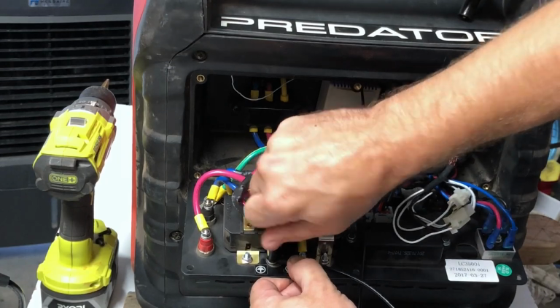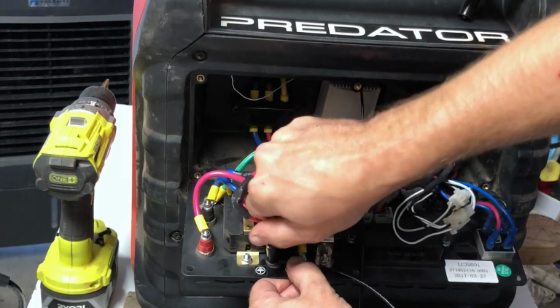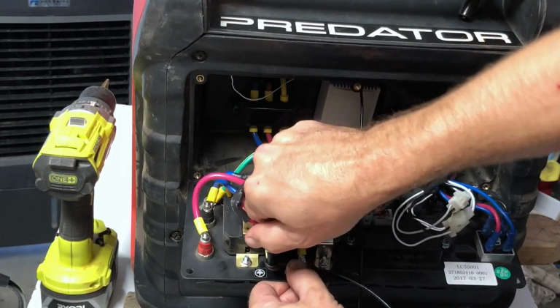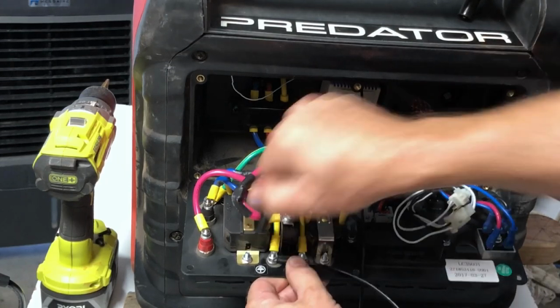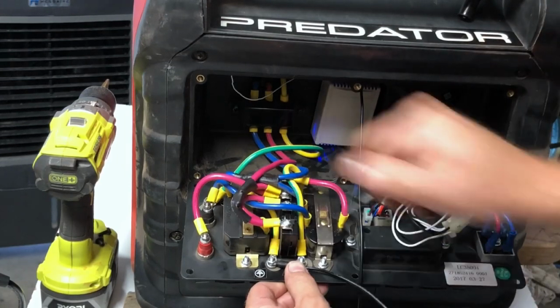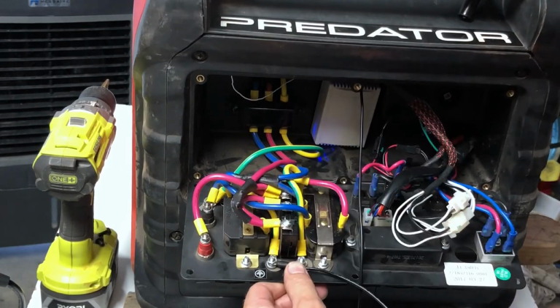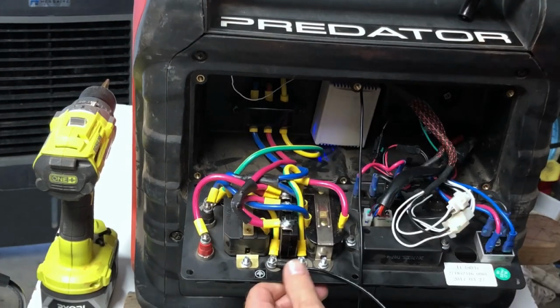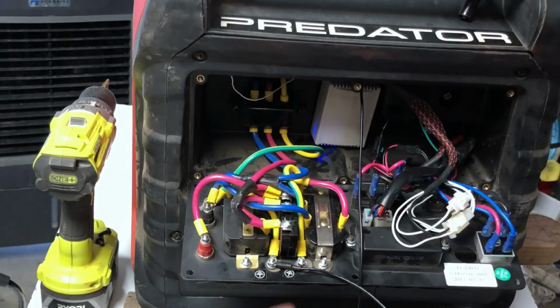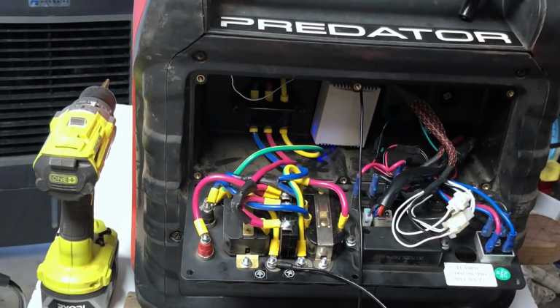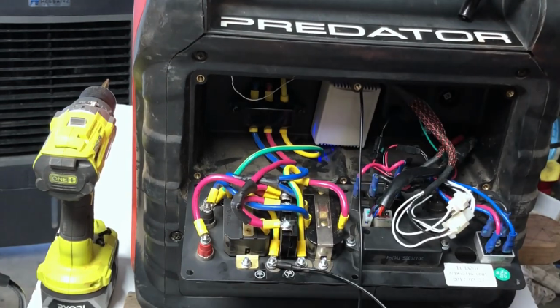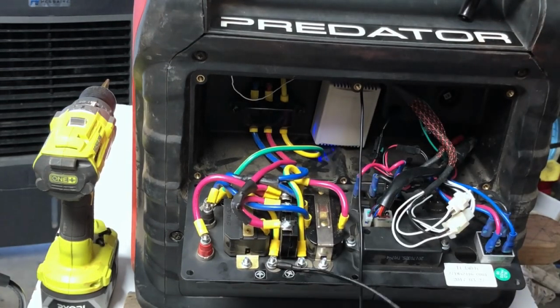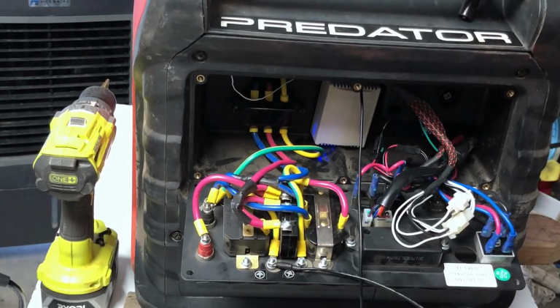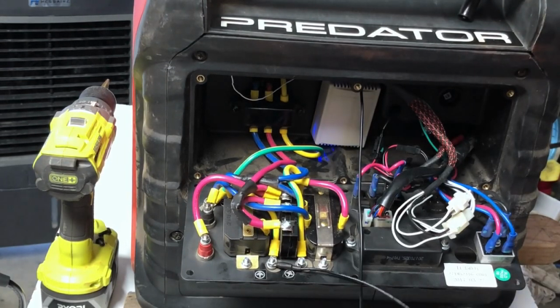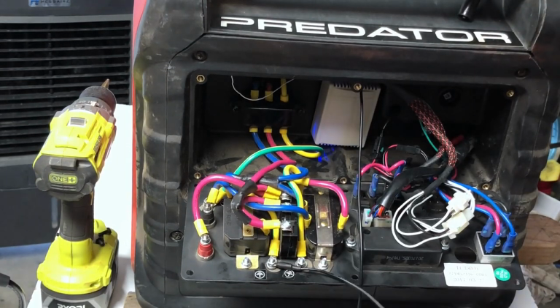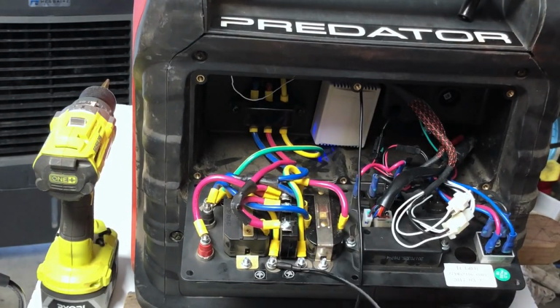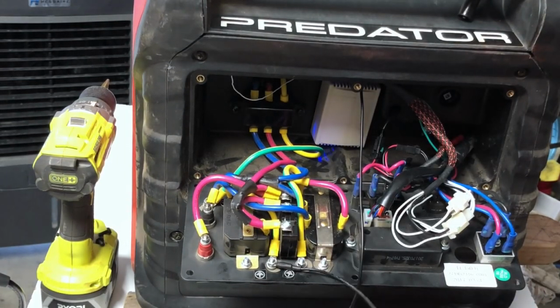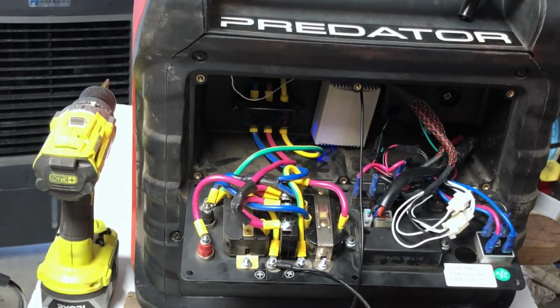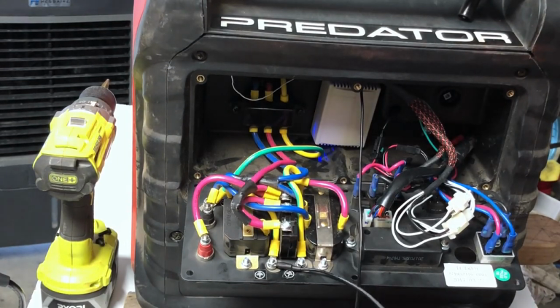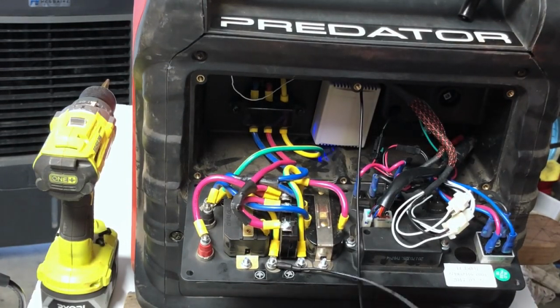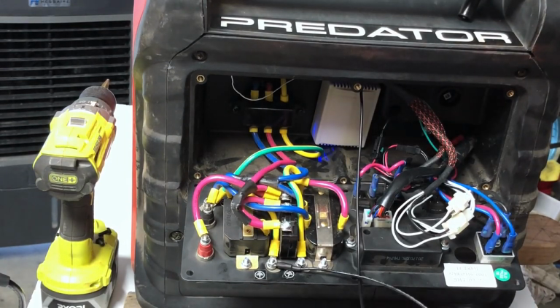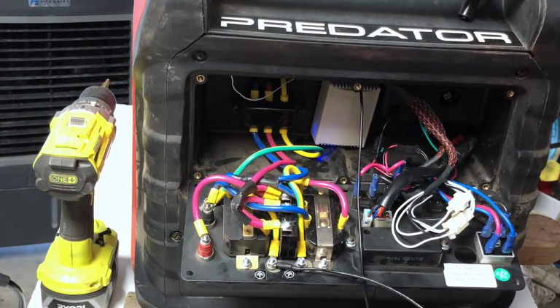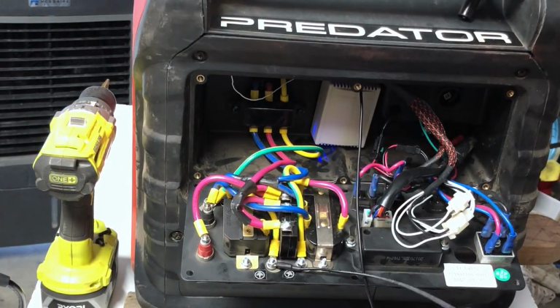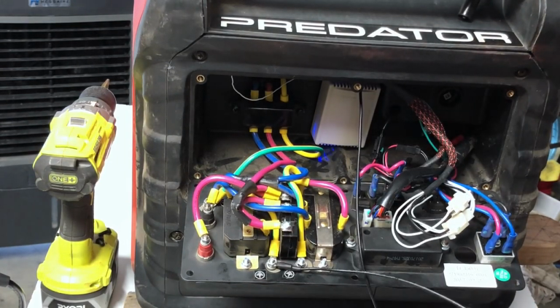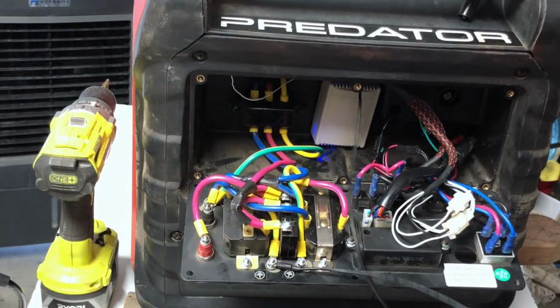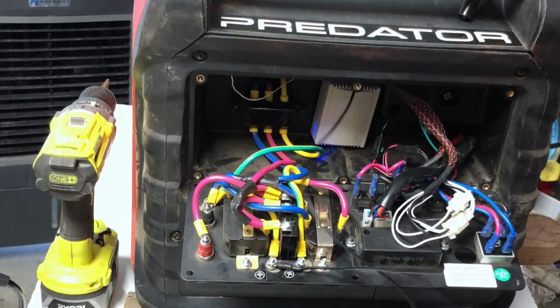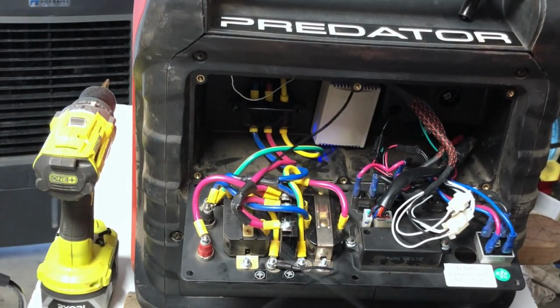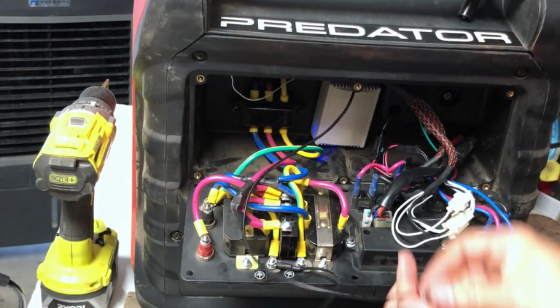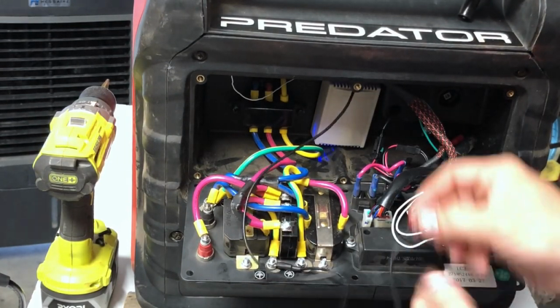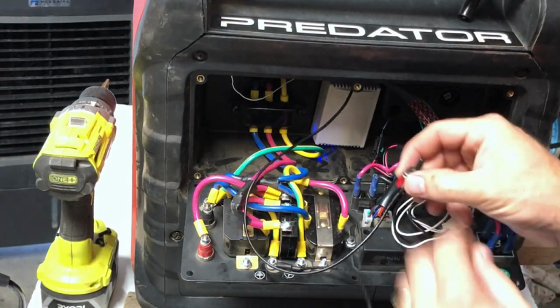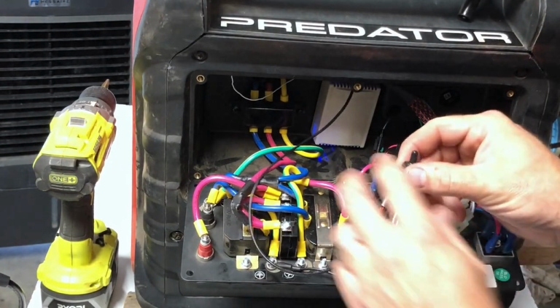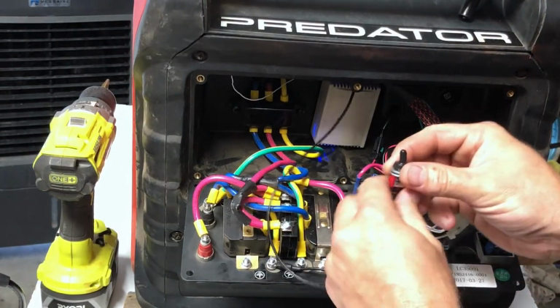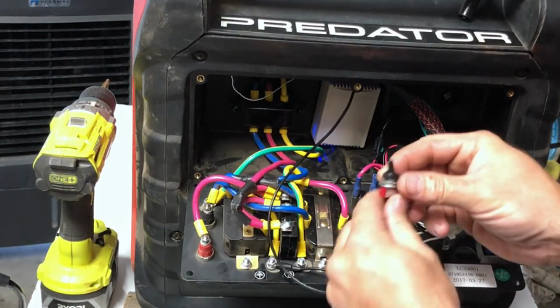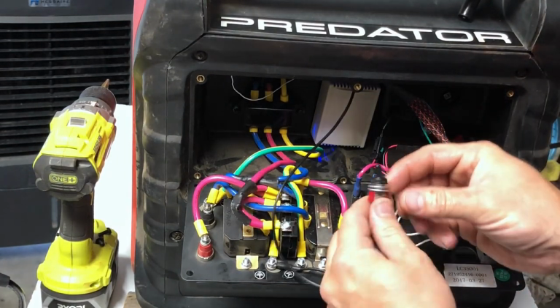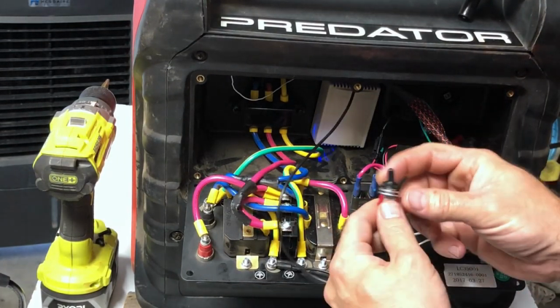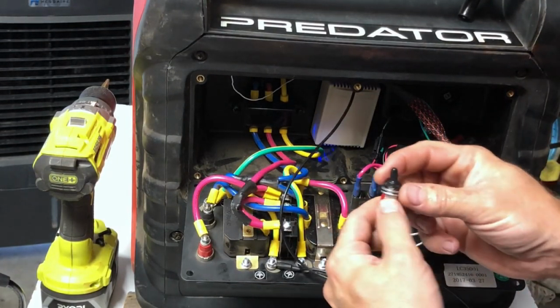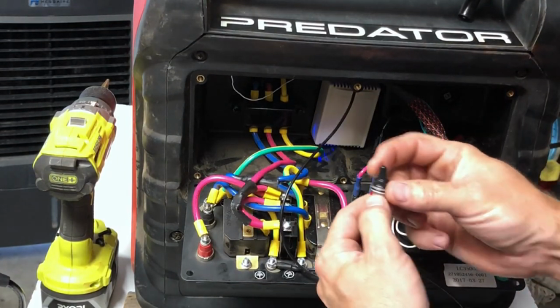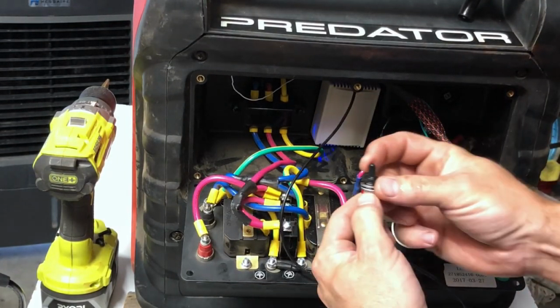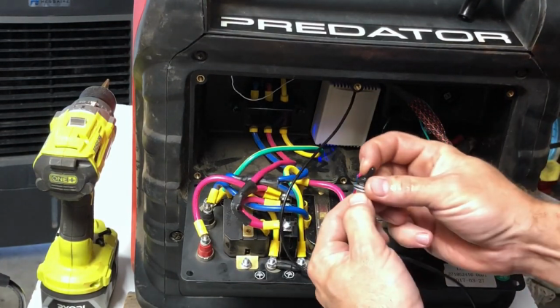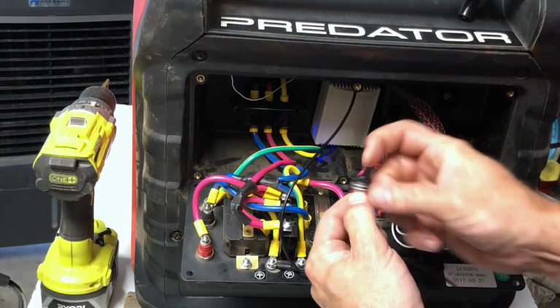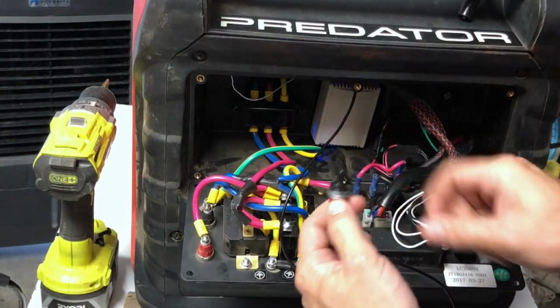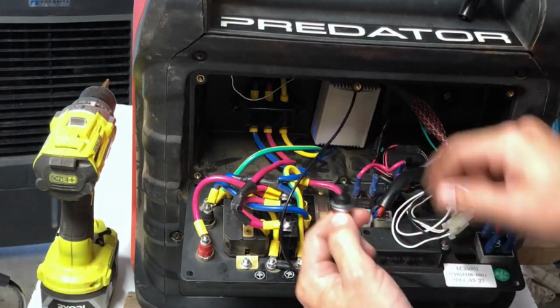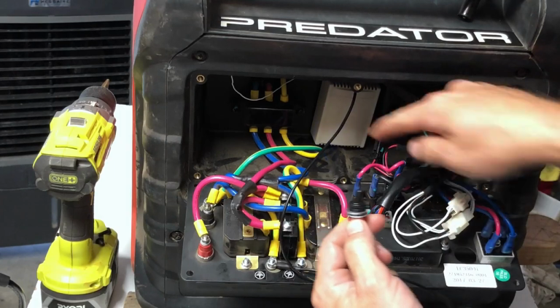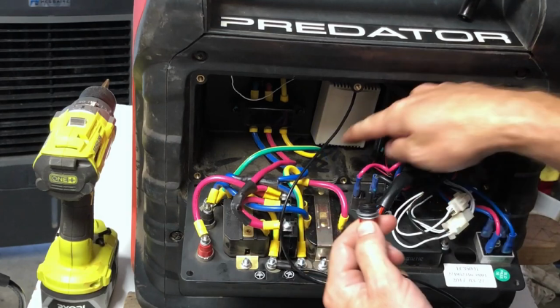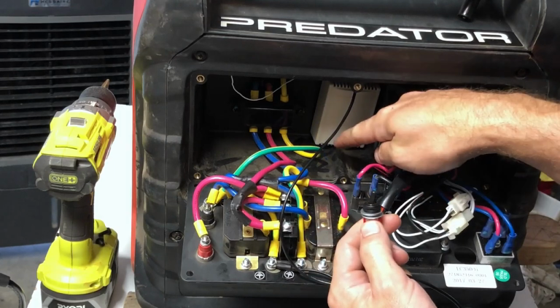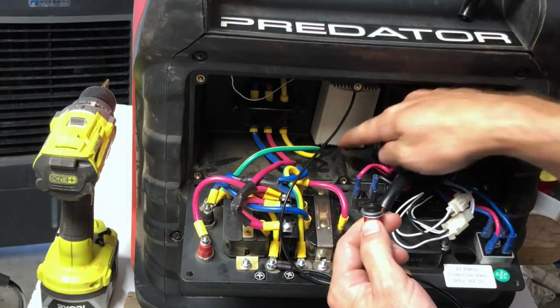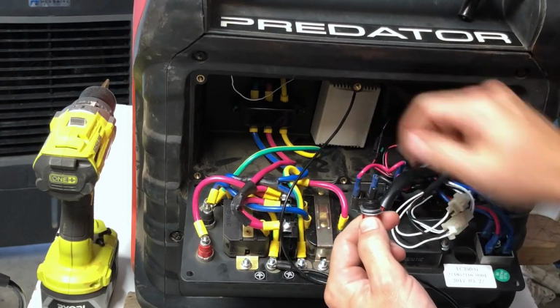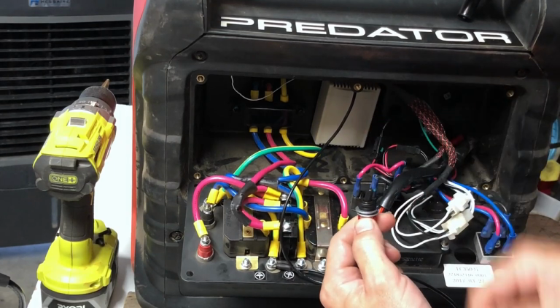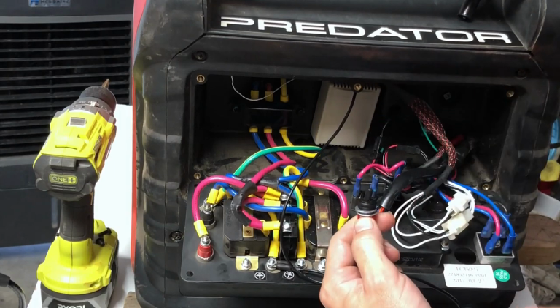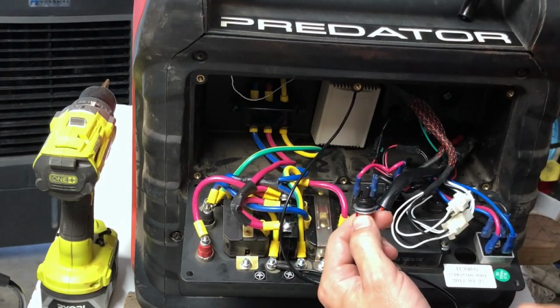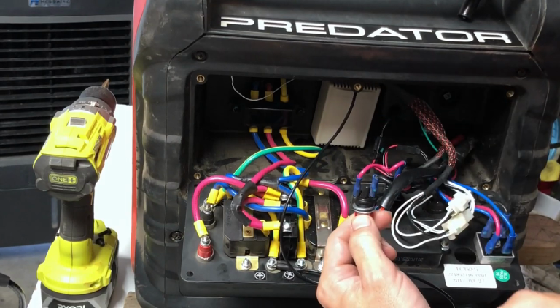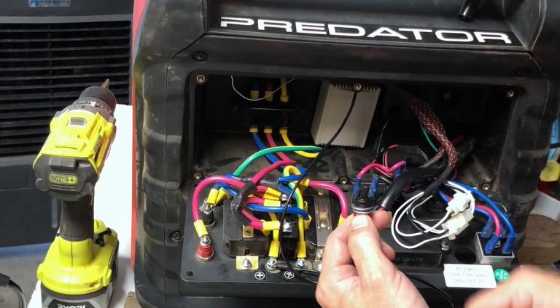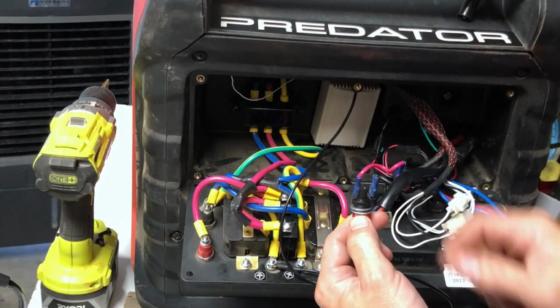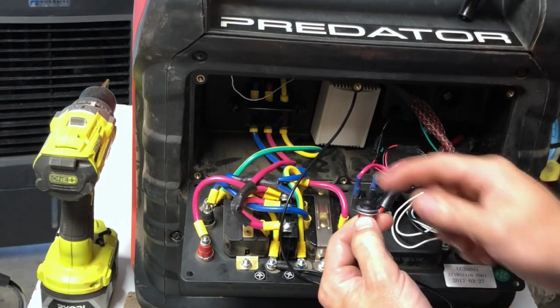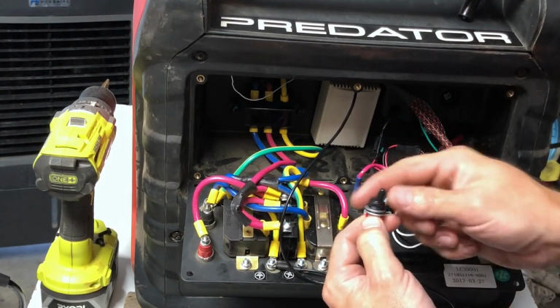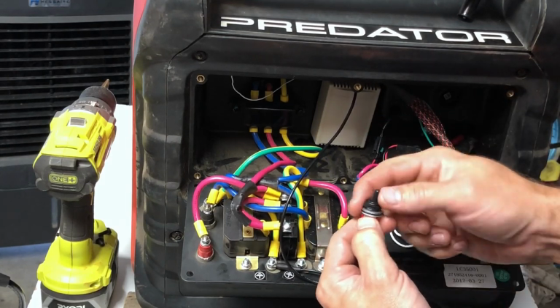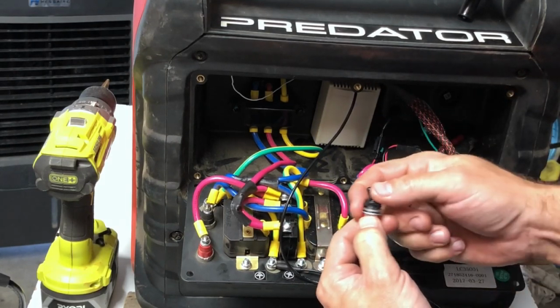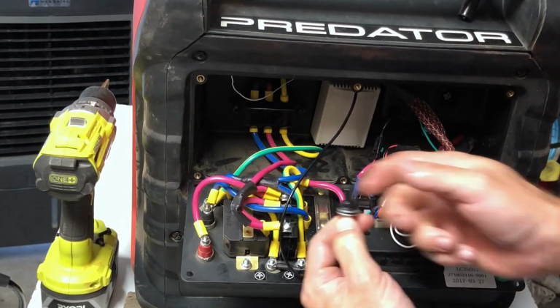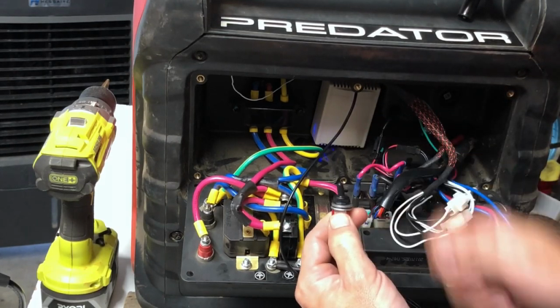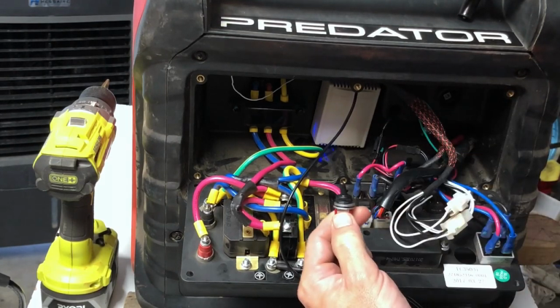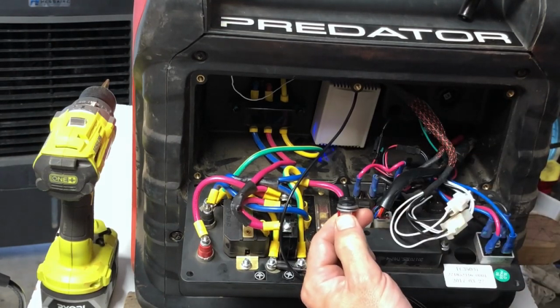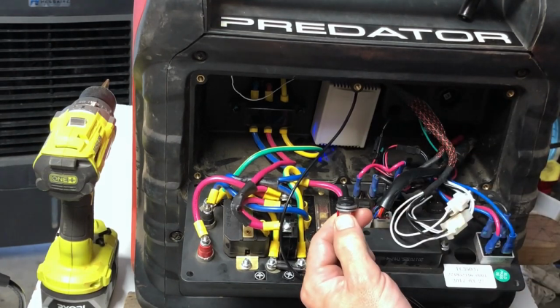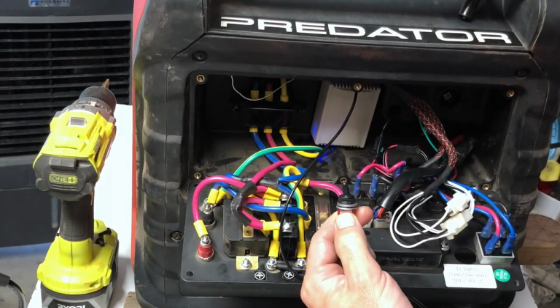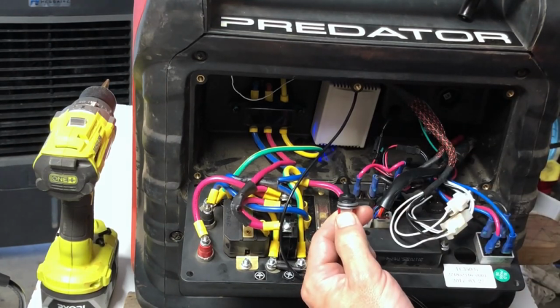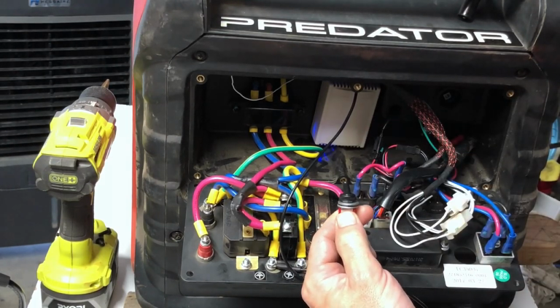We can test it real quick — off, you see the blue light goes off; on; off.